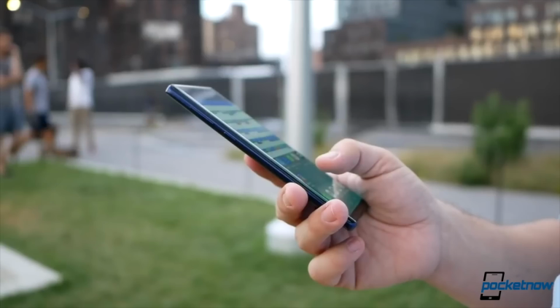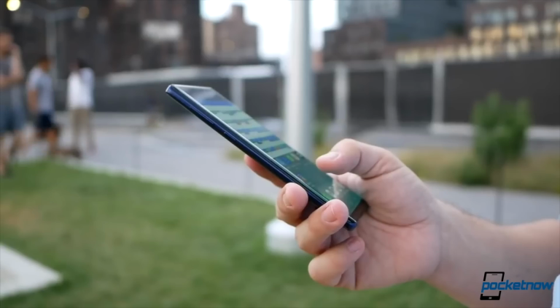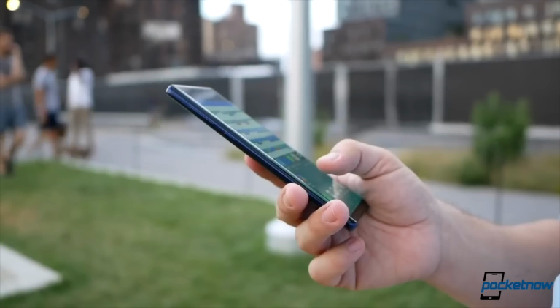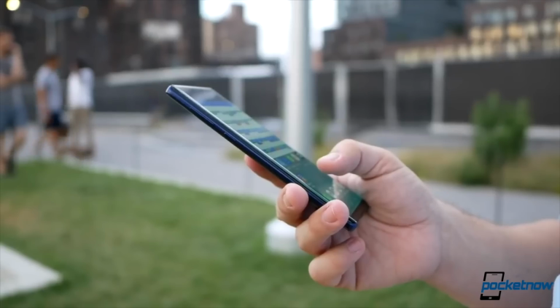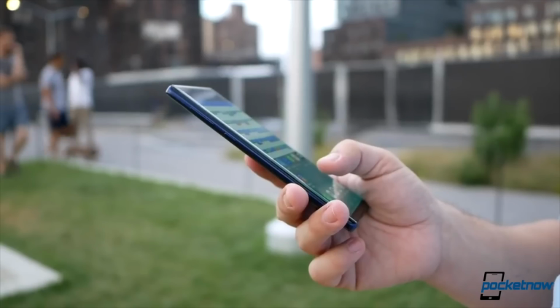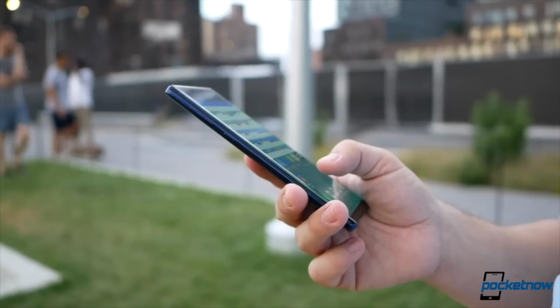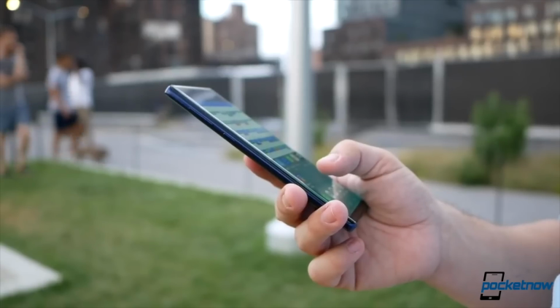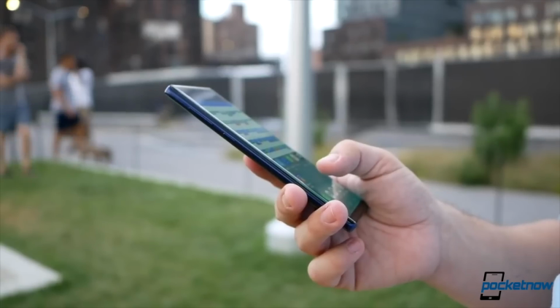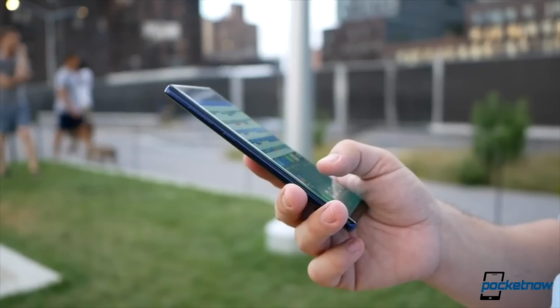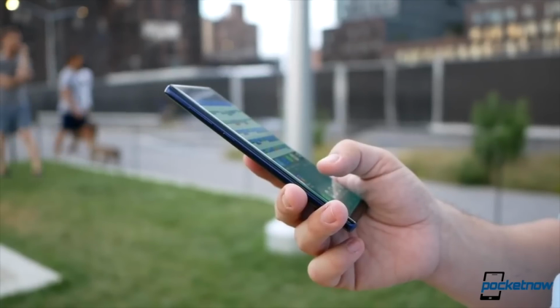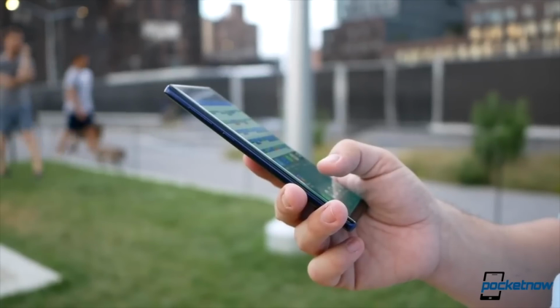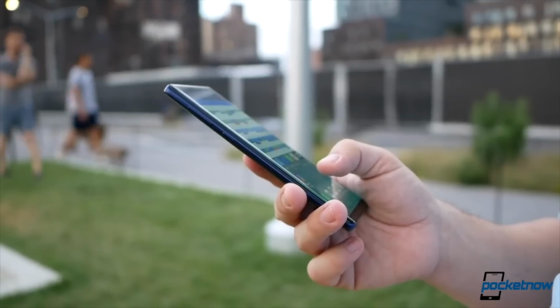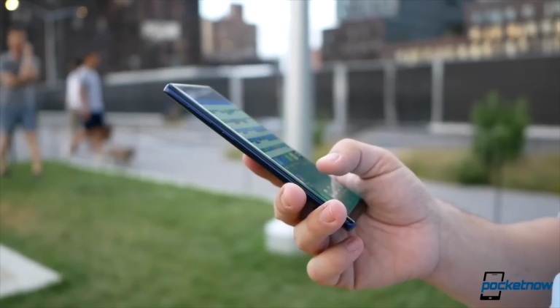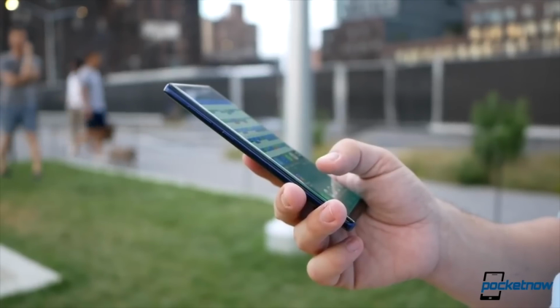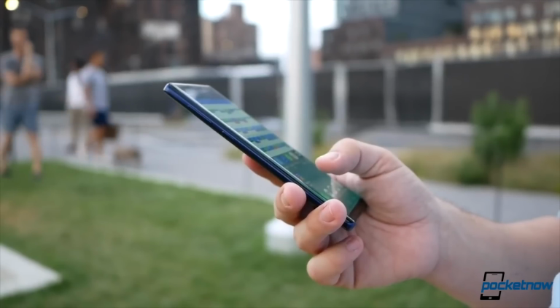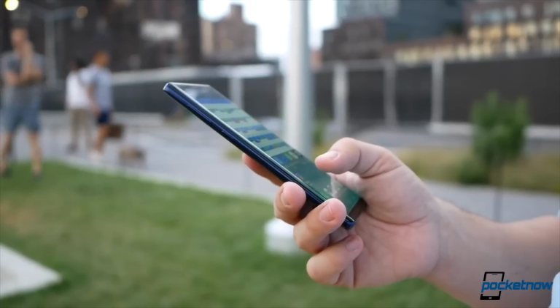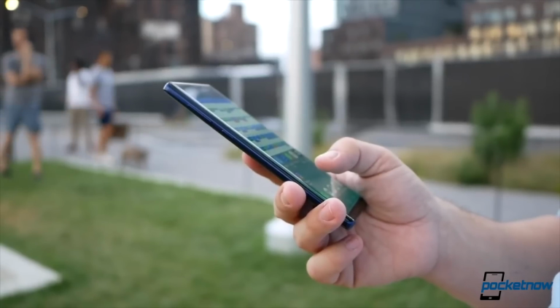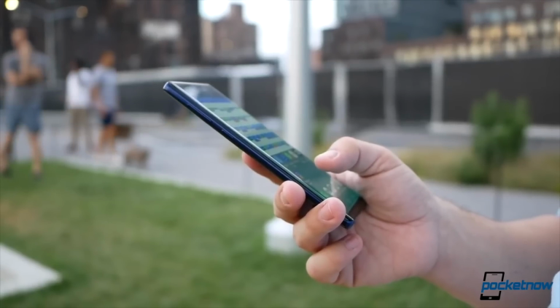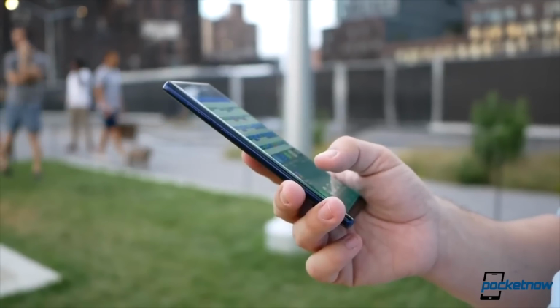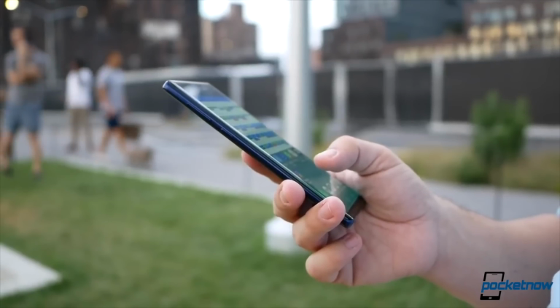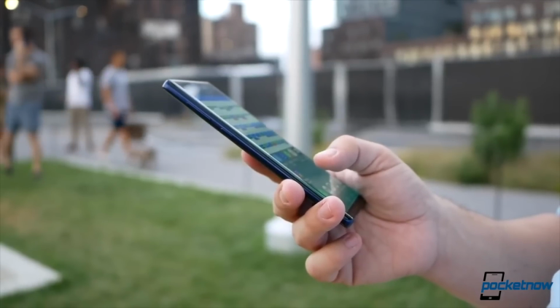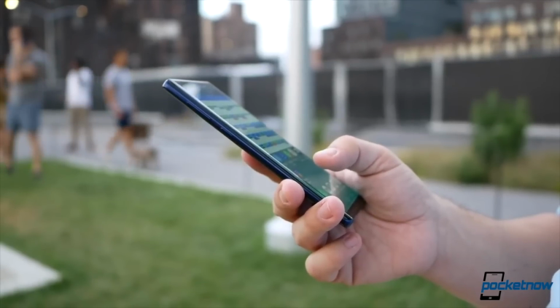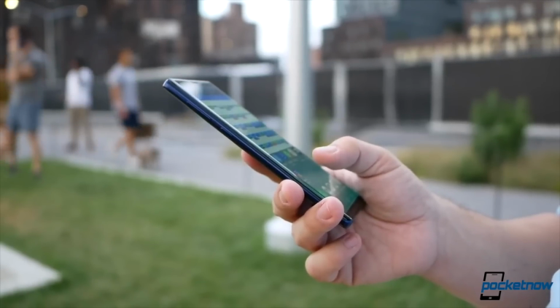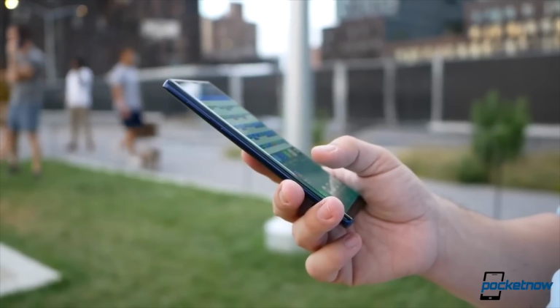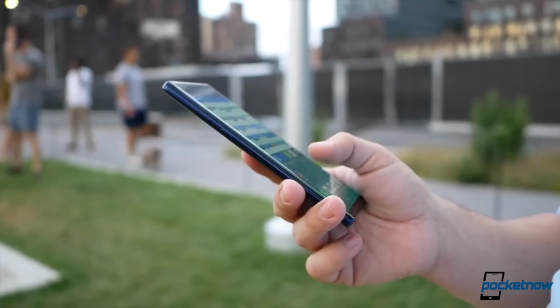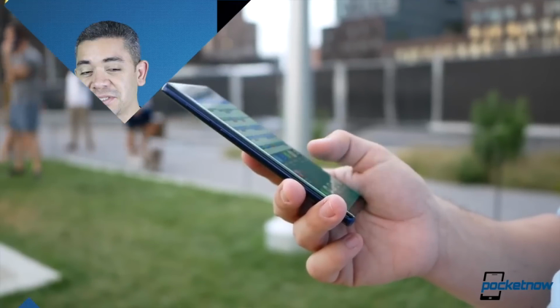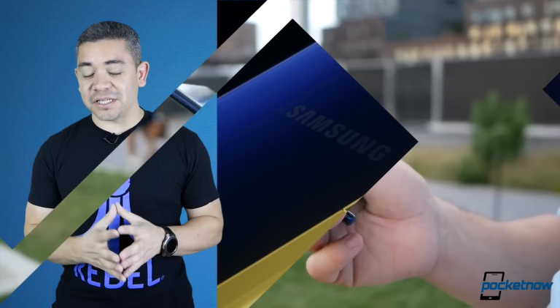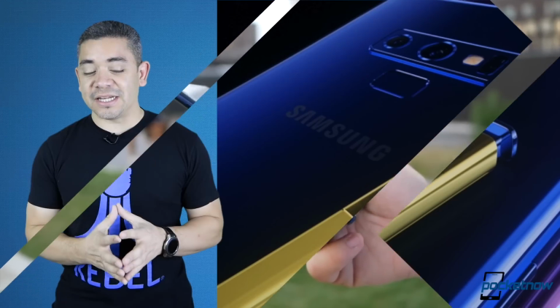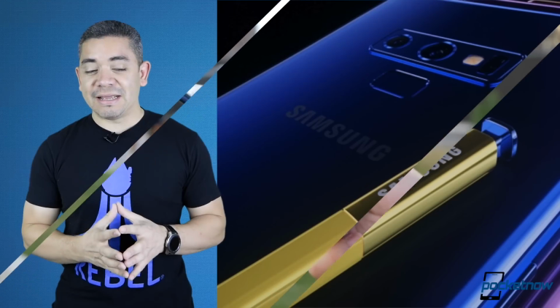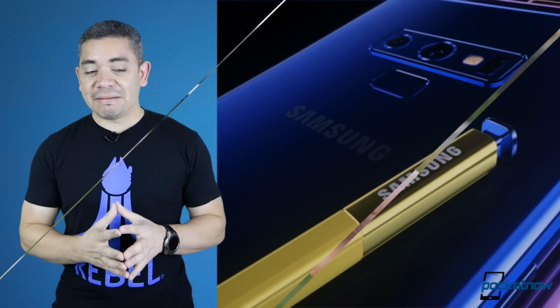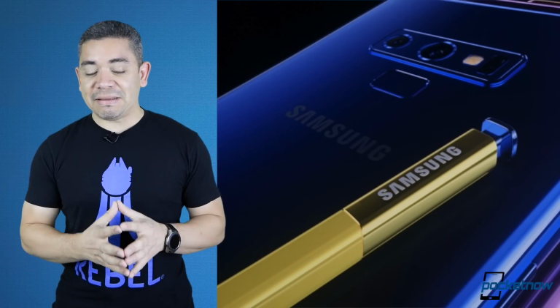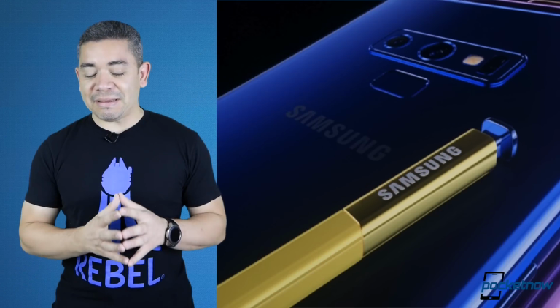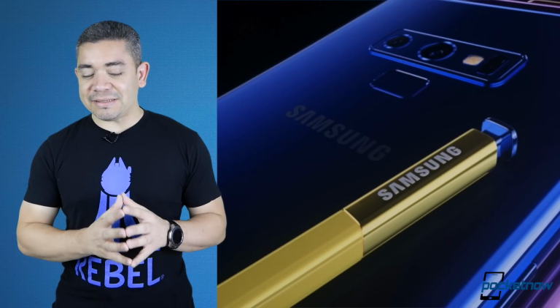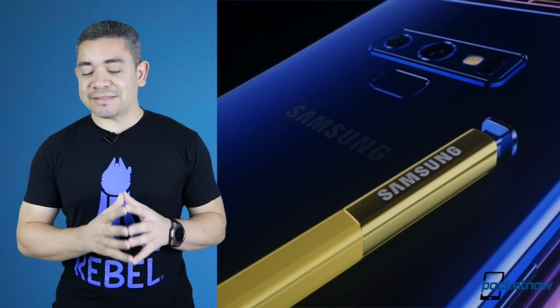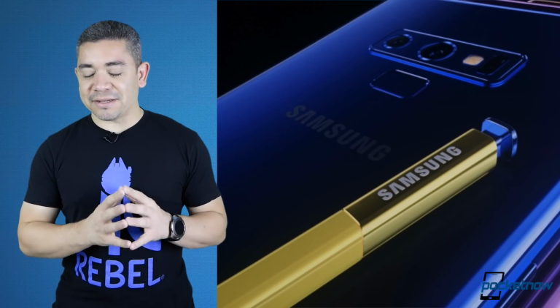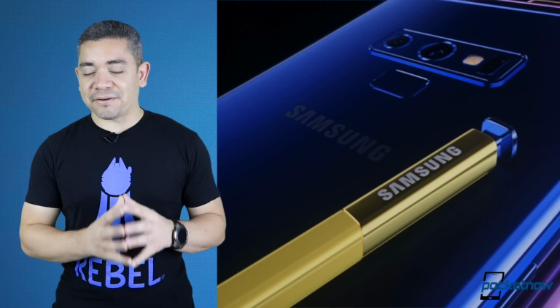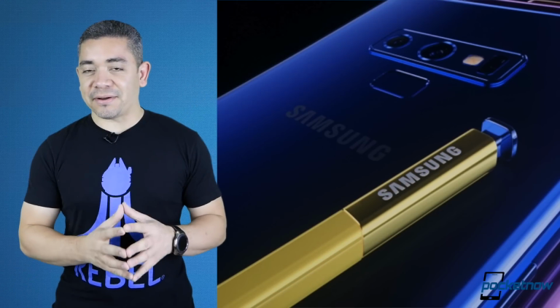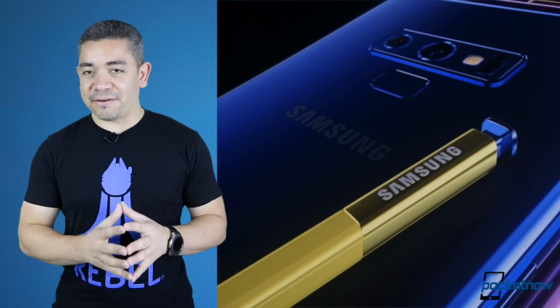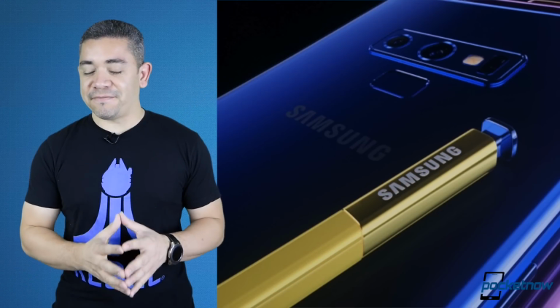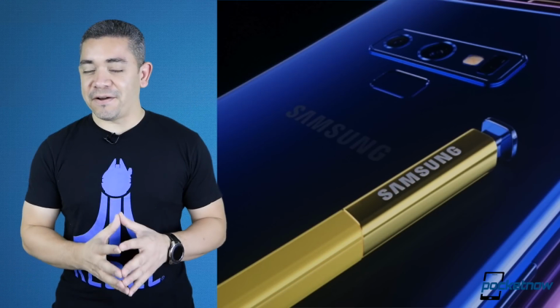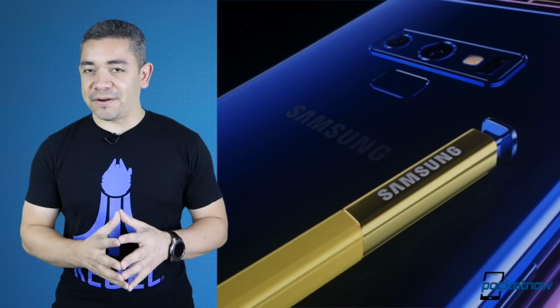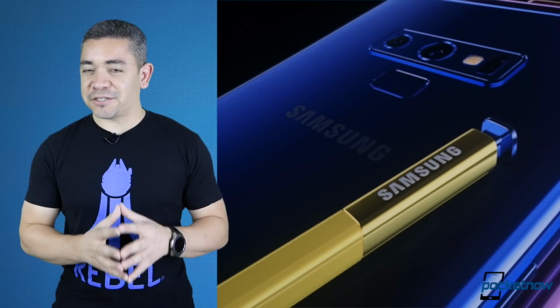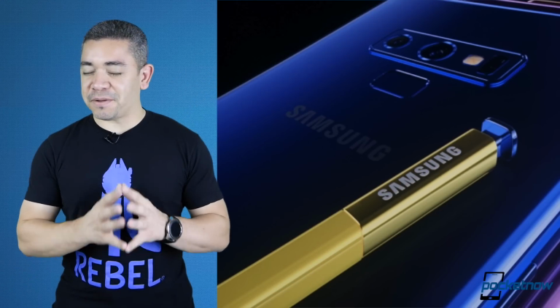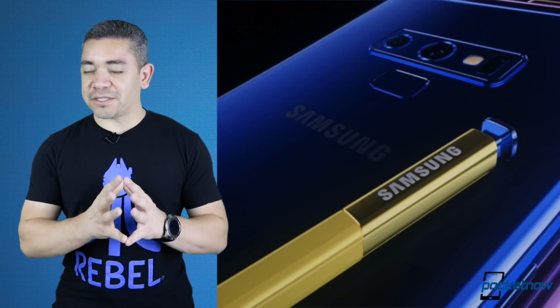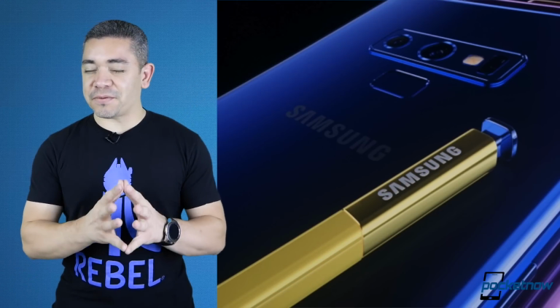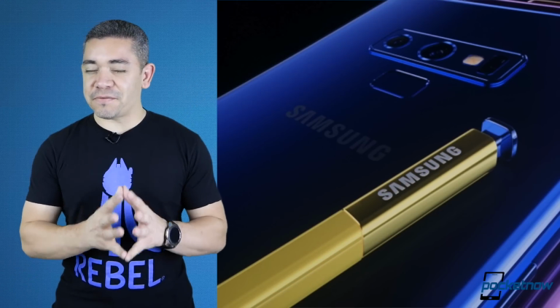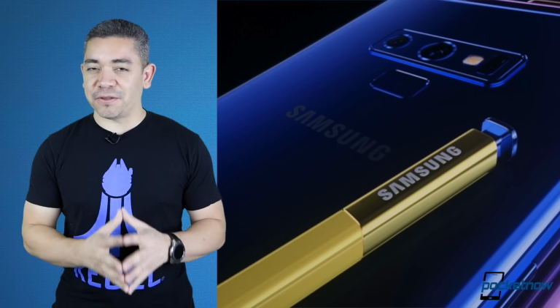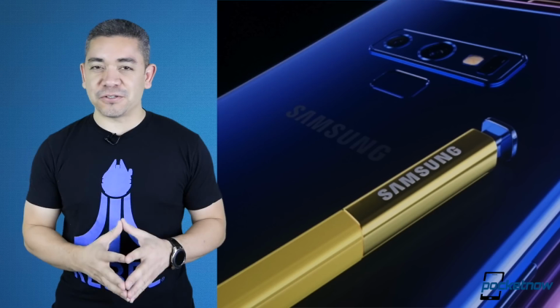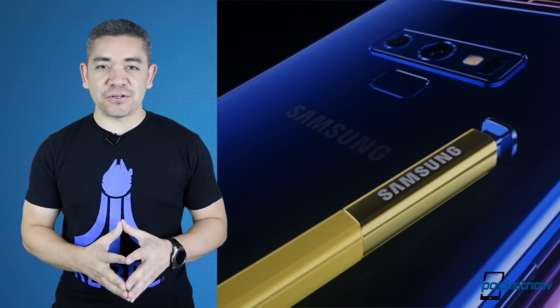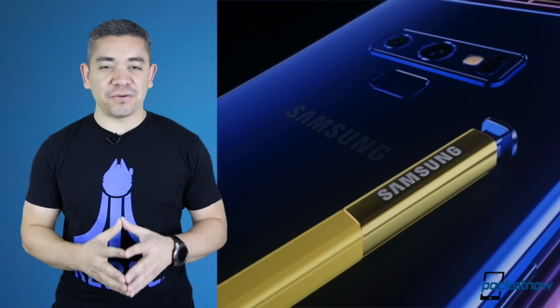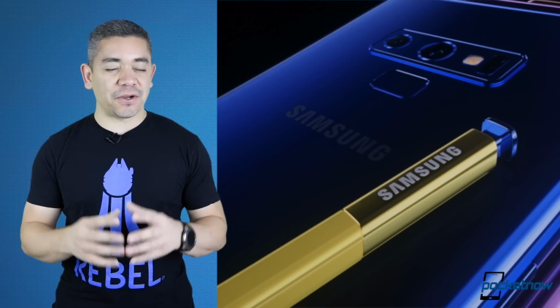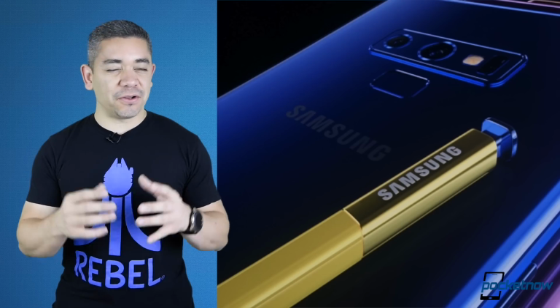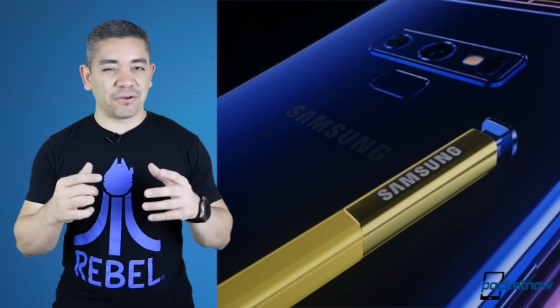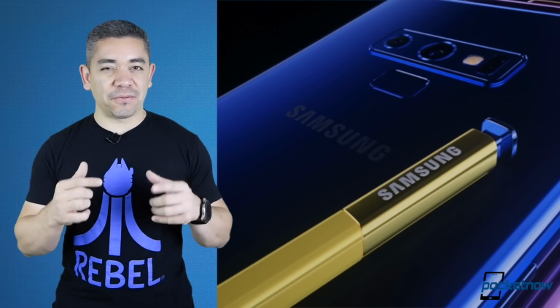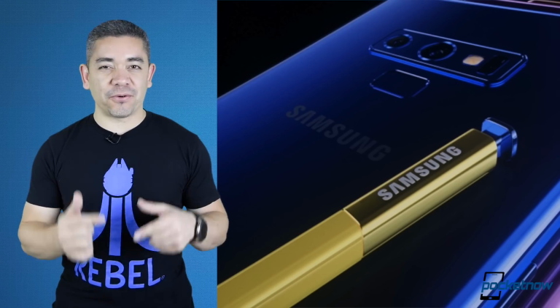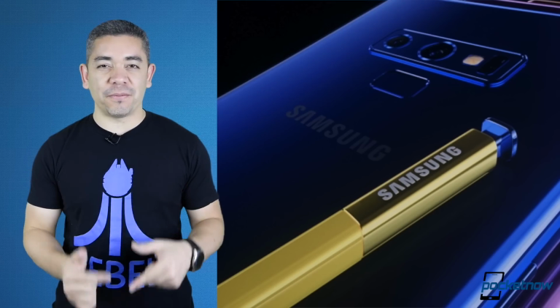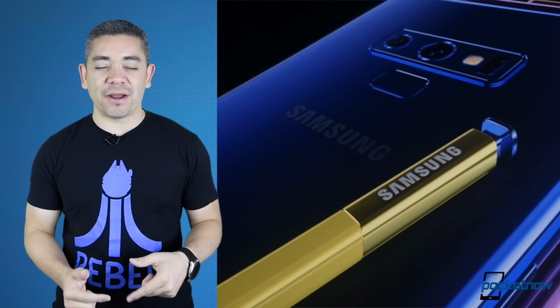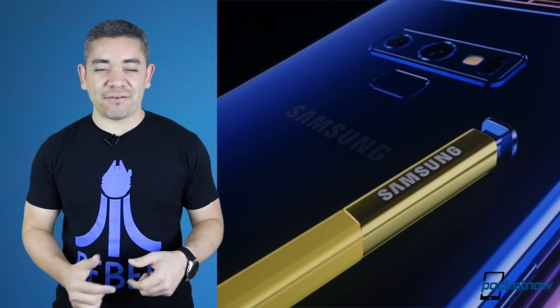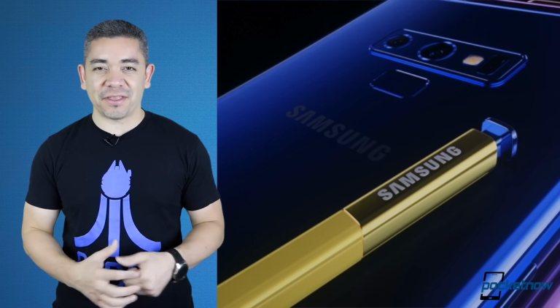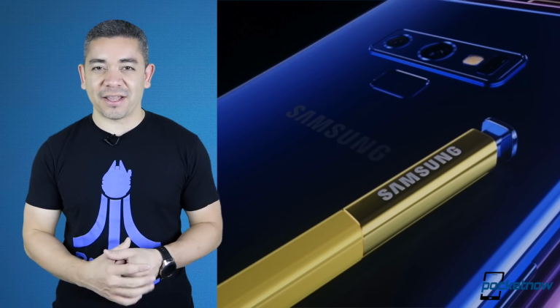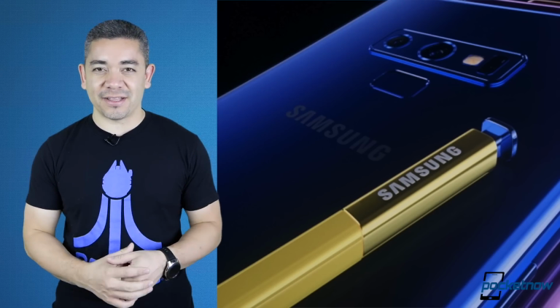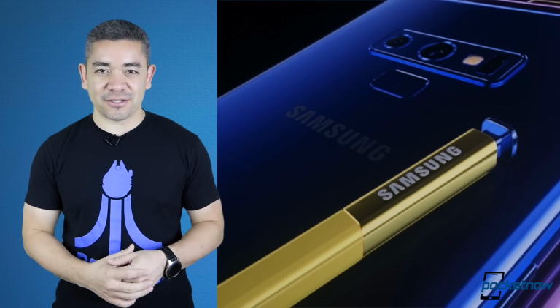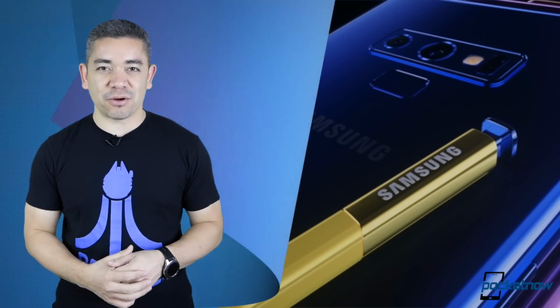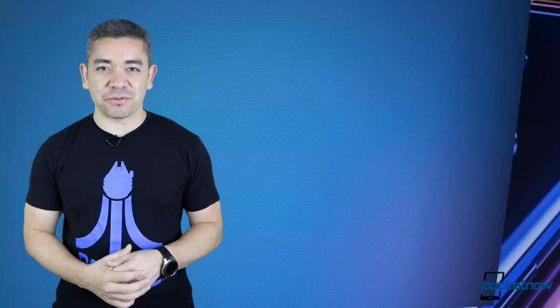Obviously, there are a ton of catches here, but for those of you interested, it is a great phone. Expect our review soon. You can learn more about everything in the description.